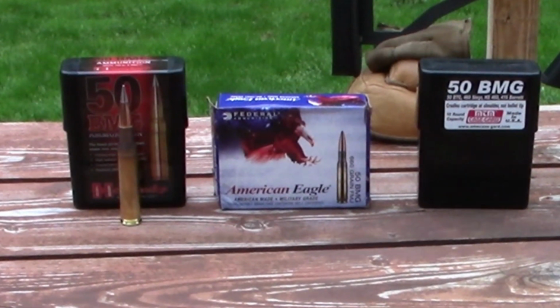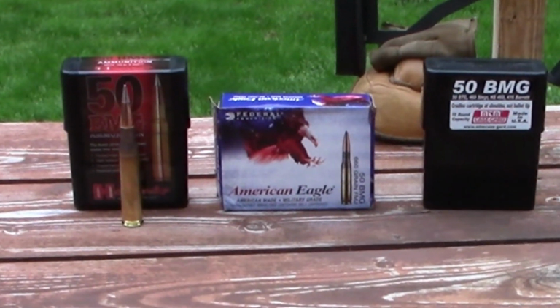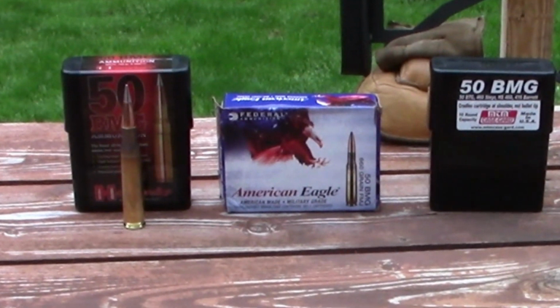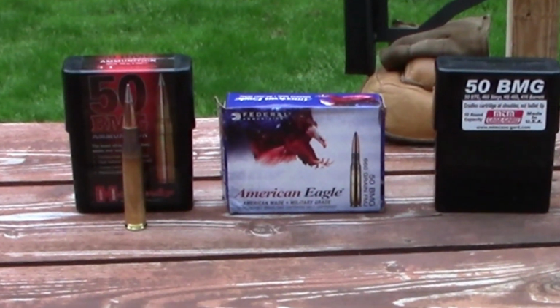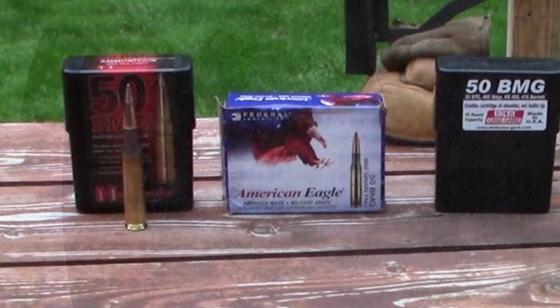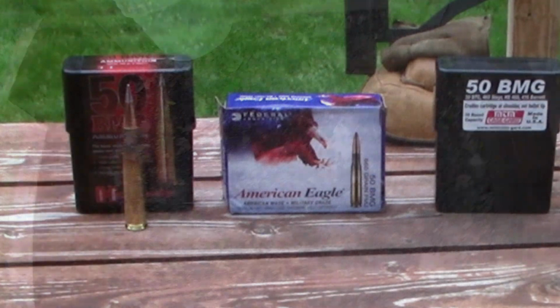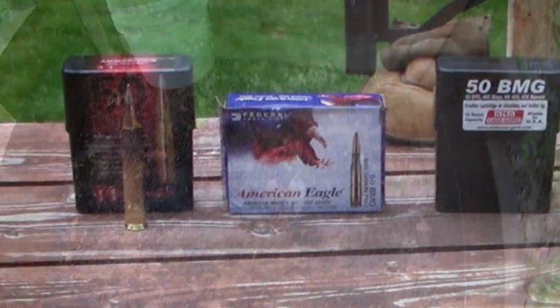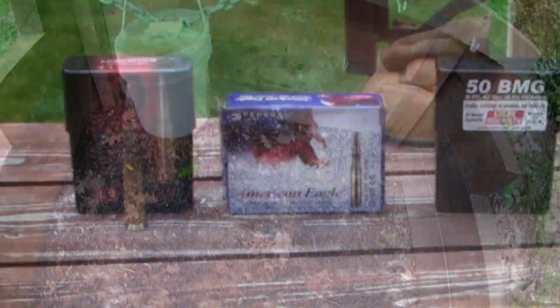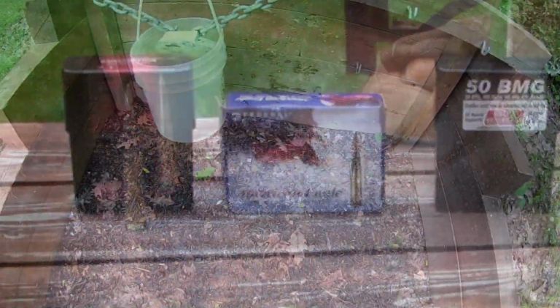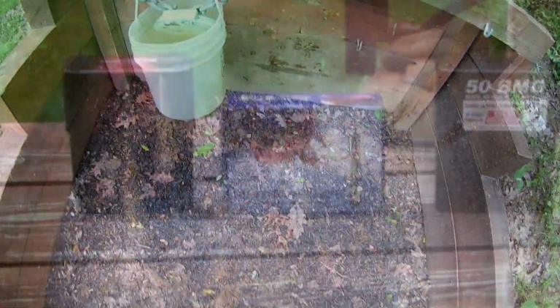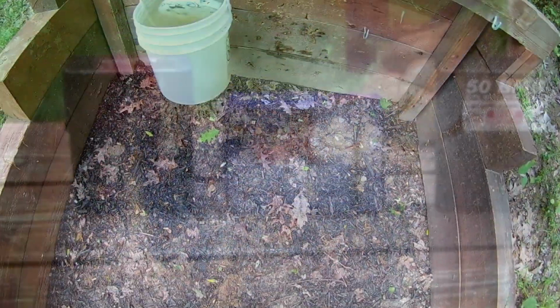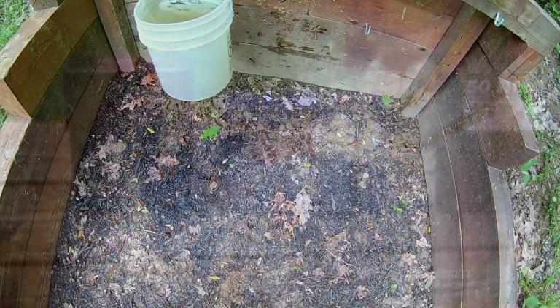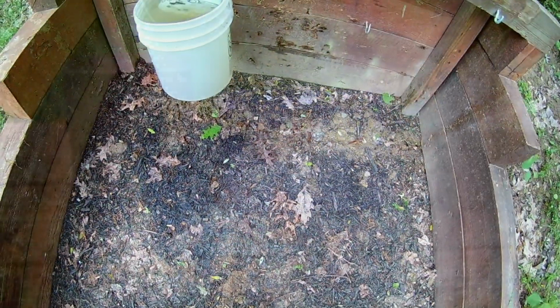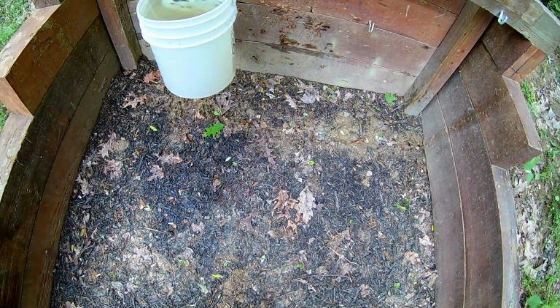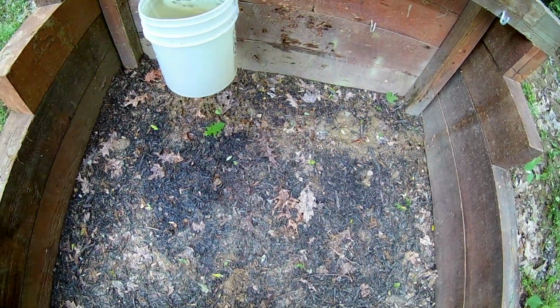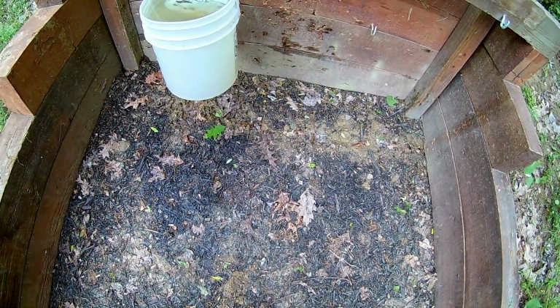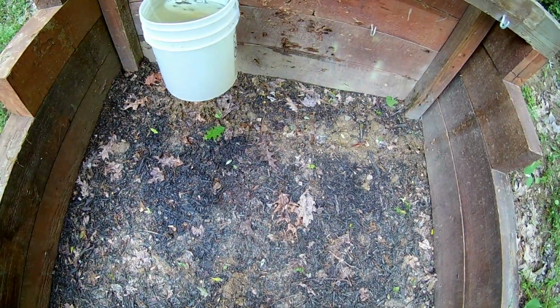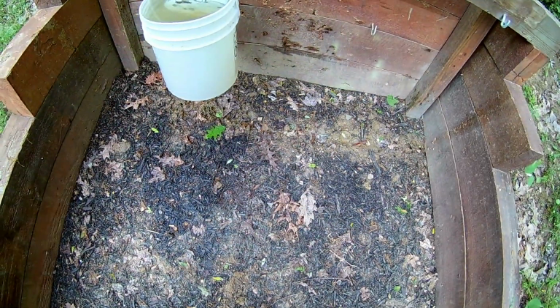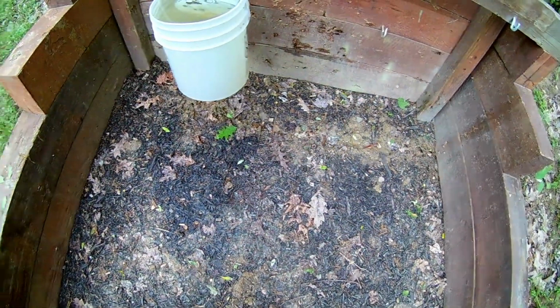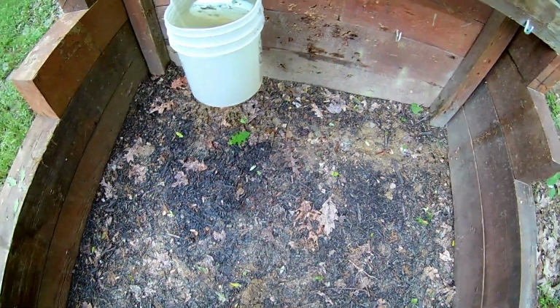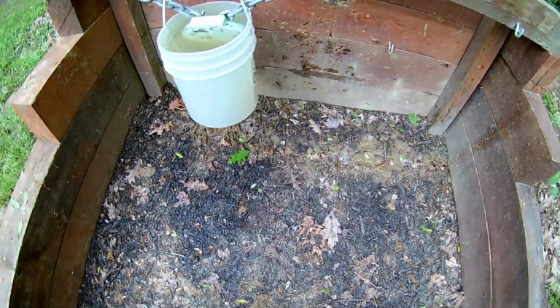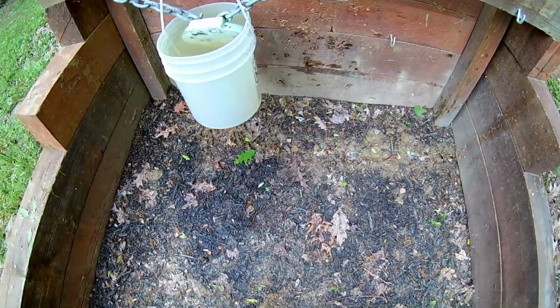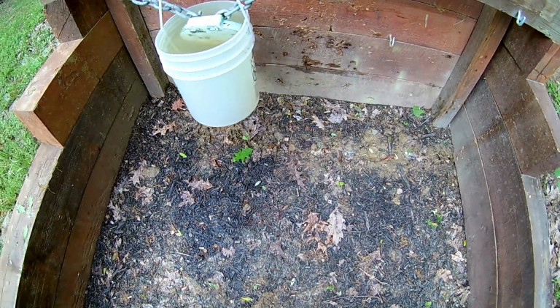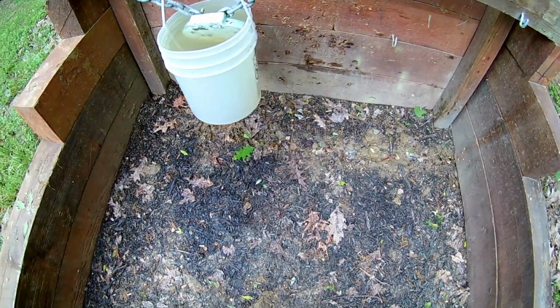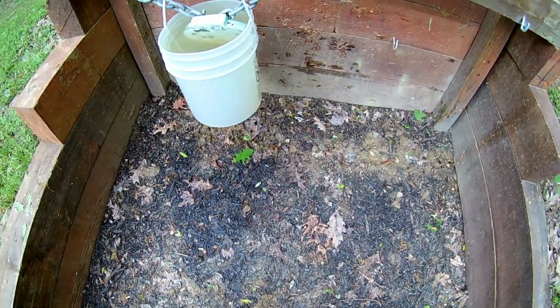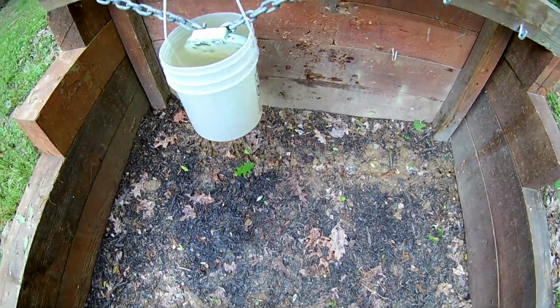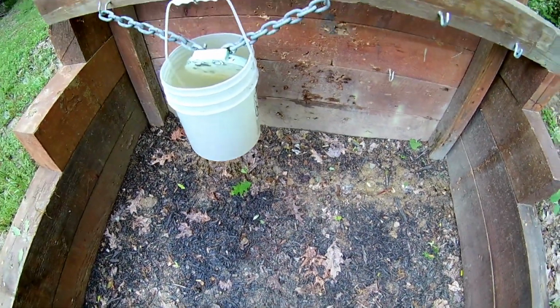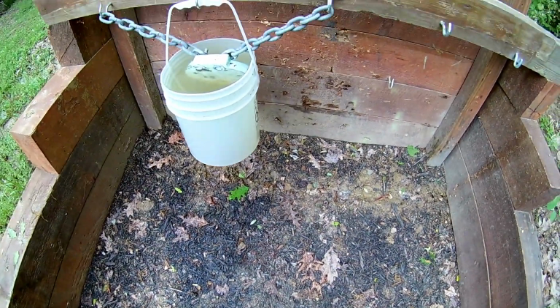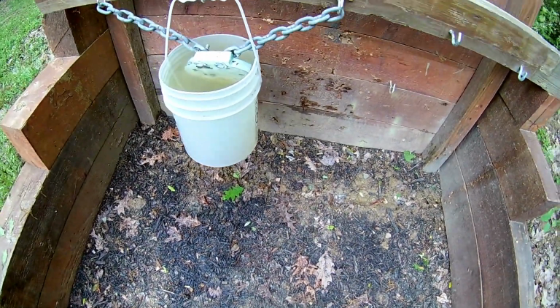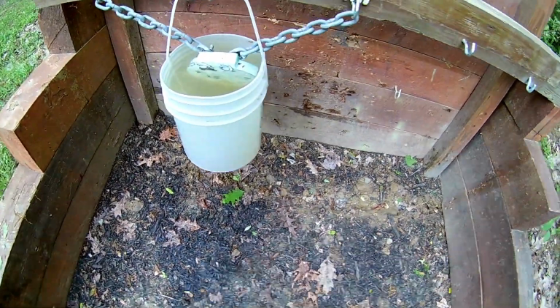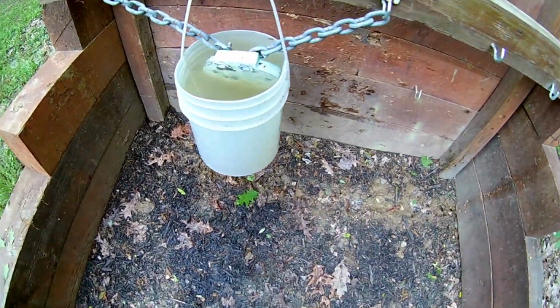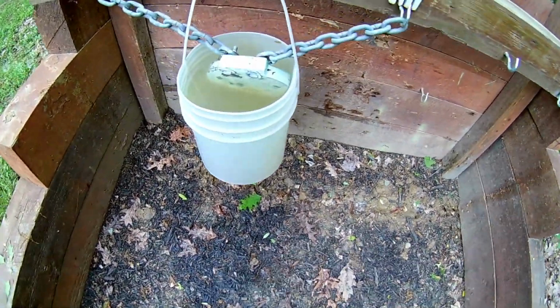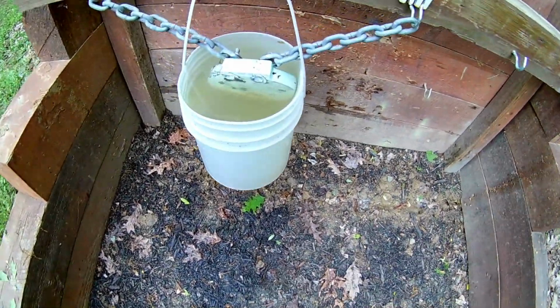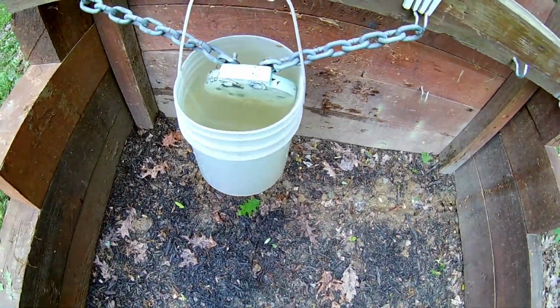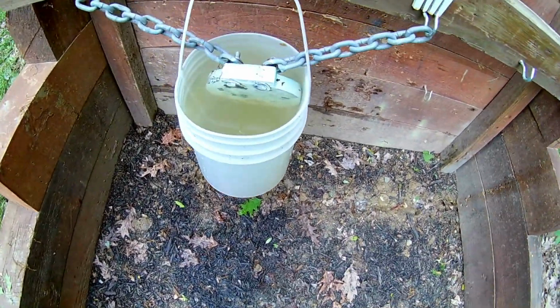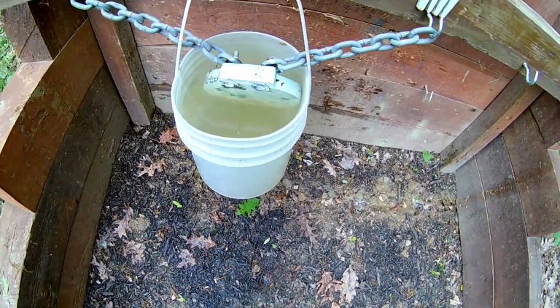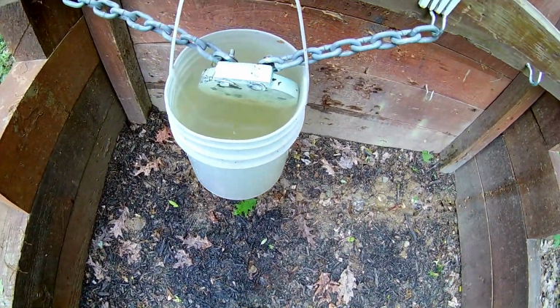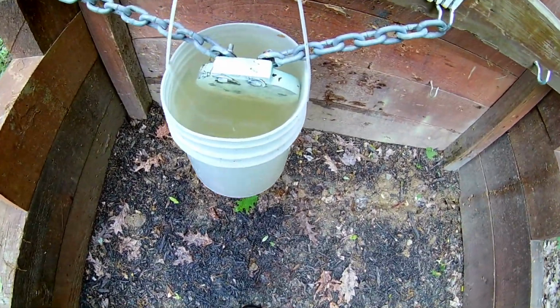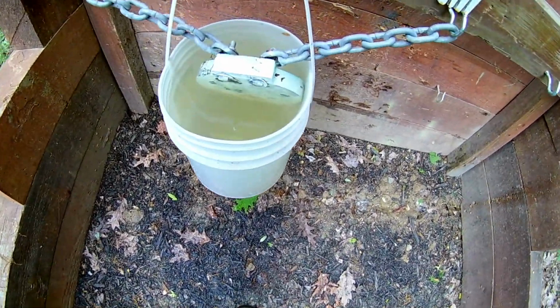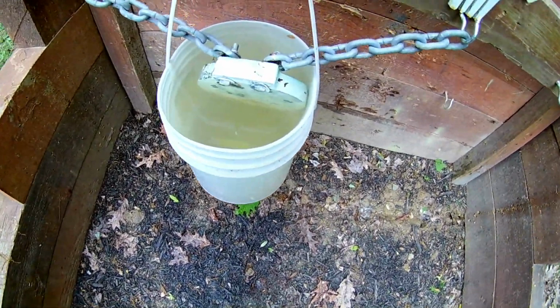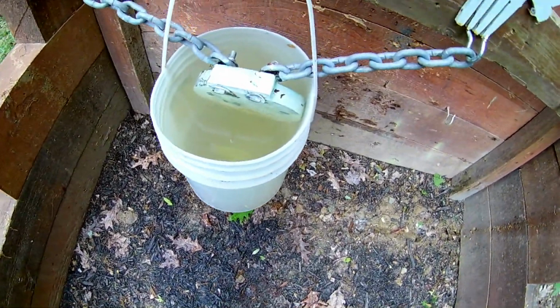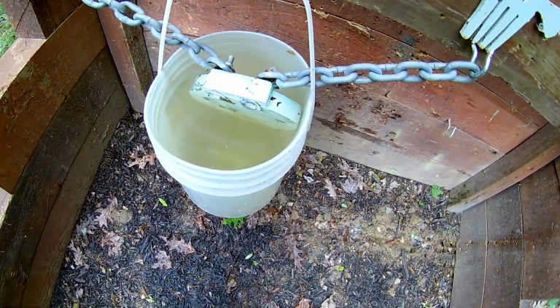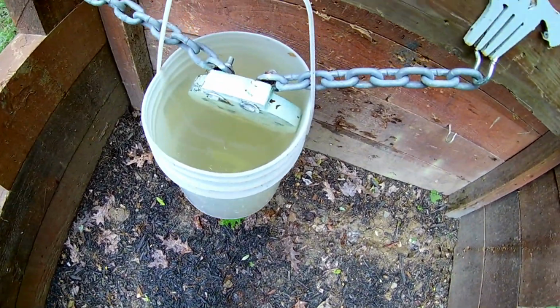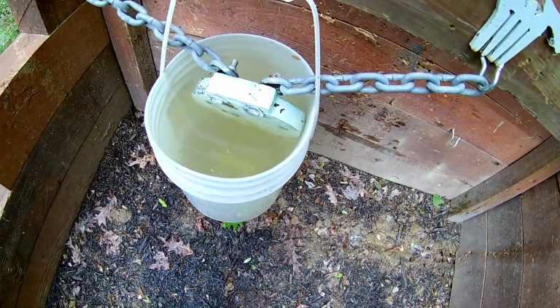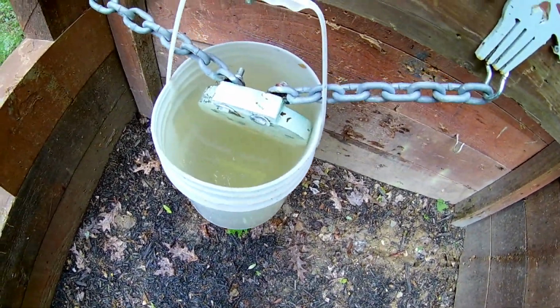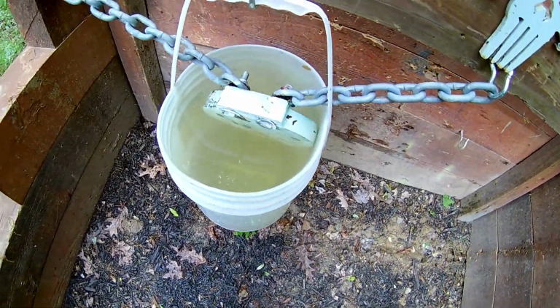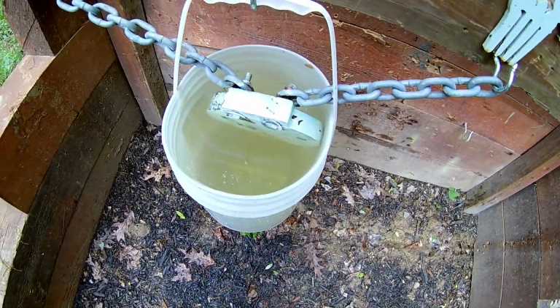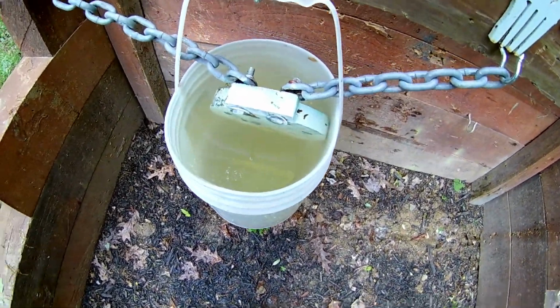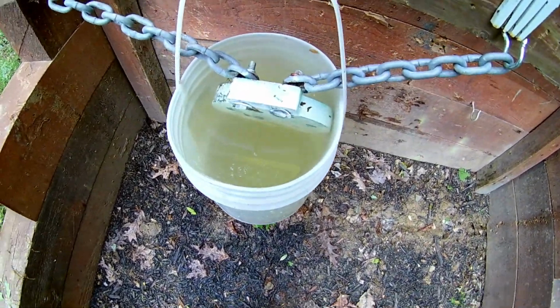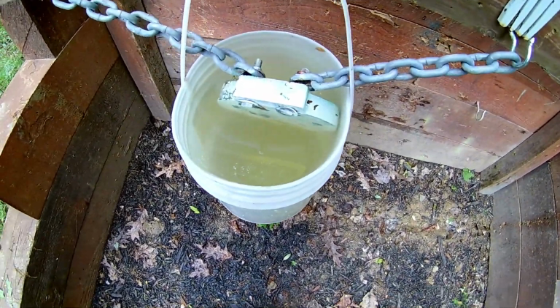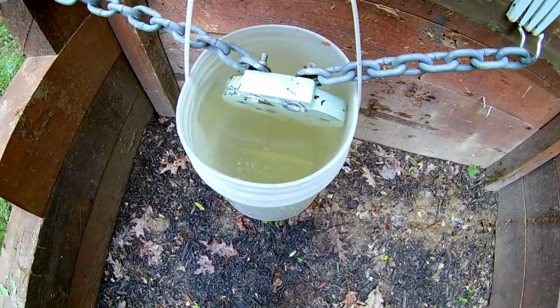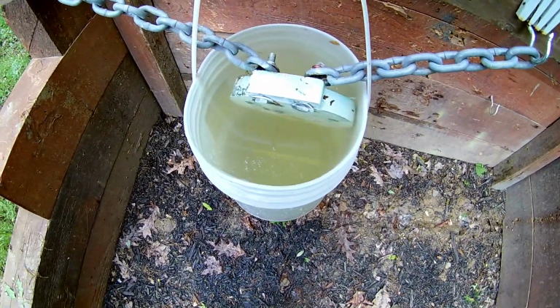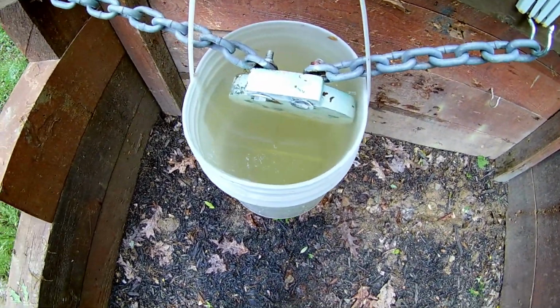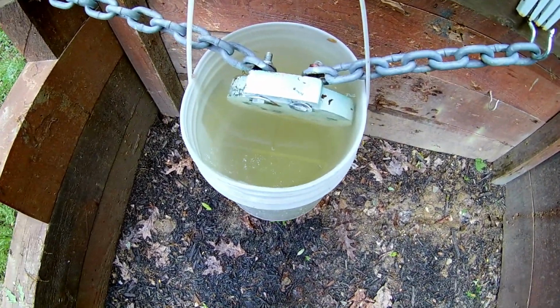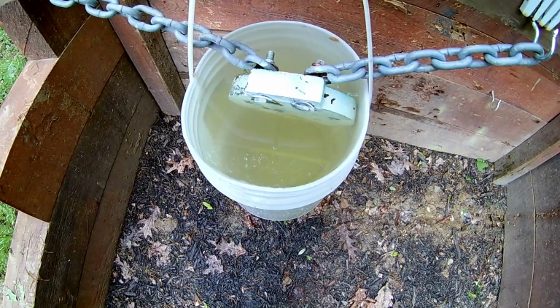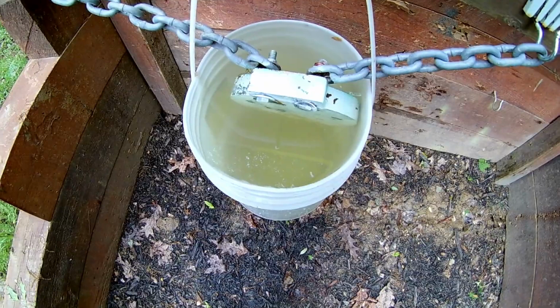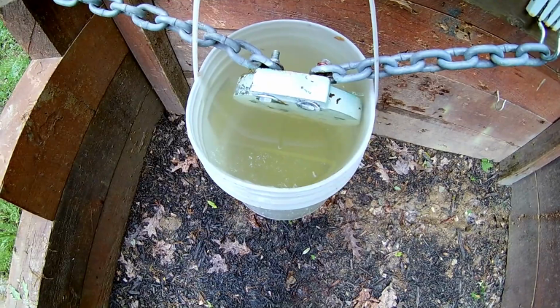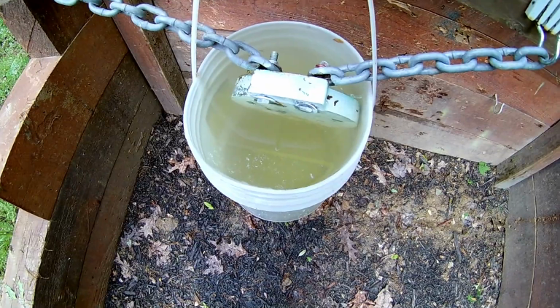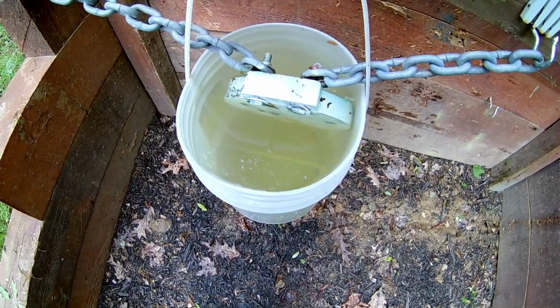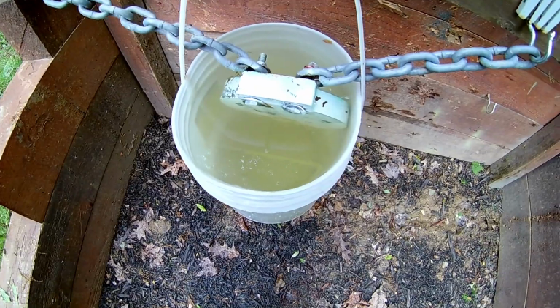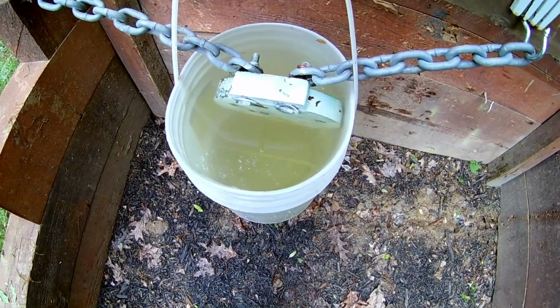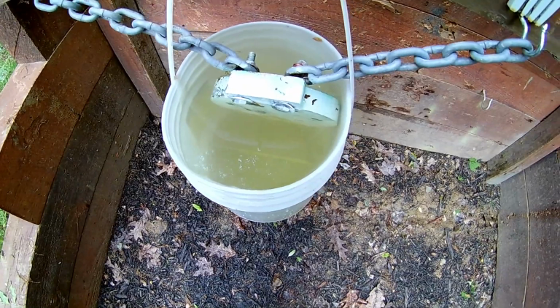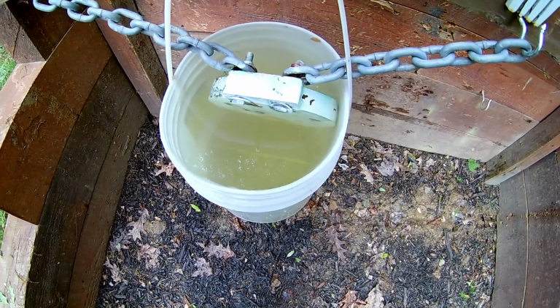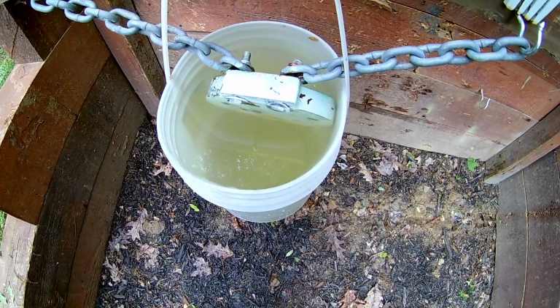This is an inch and three-eighths thick AR500 plate suspended in a bucket of water.